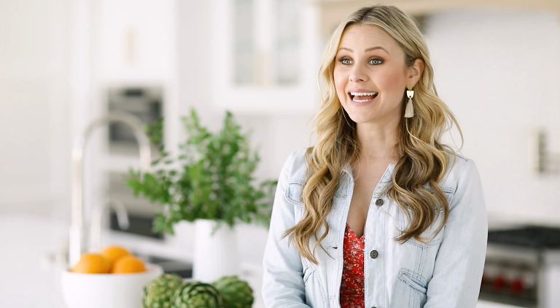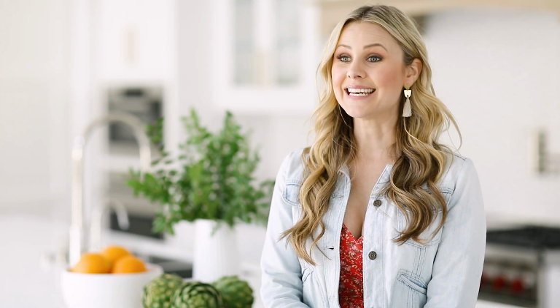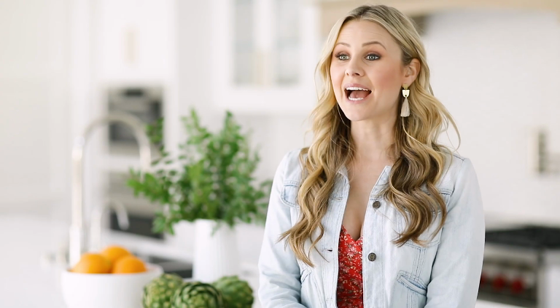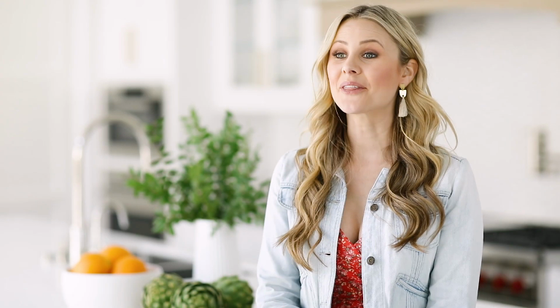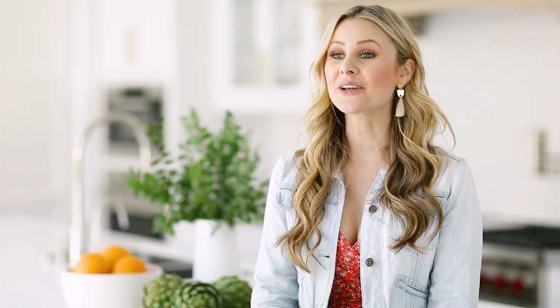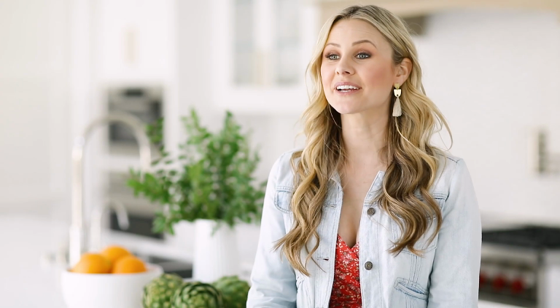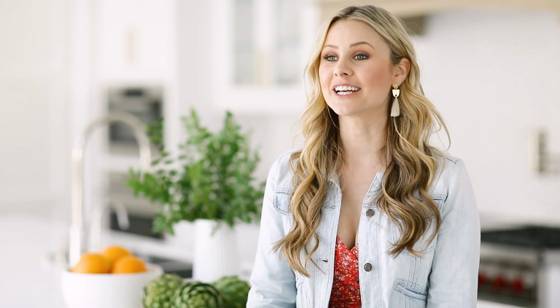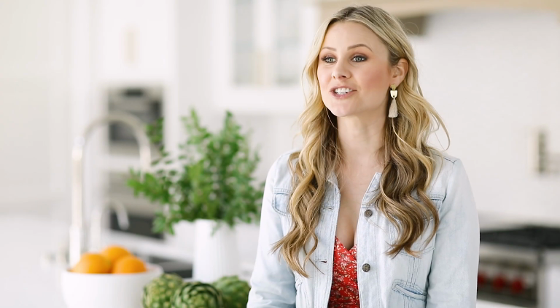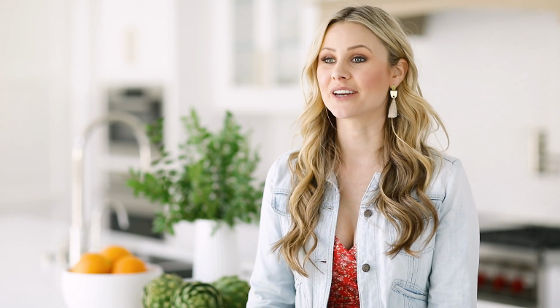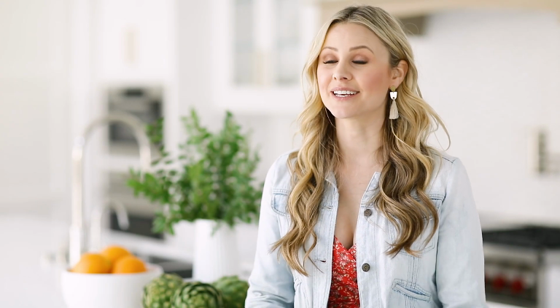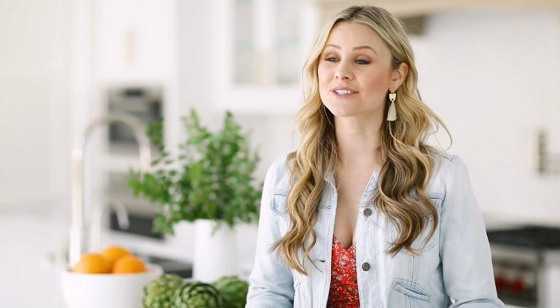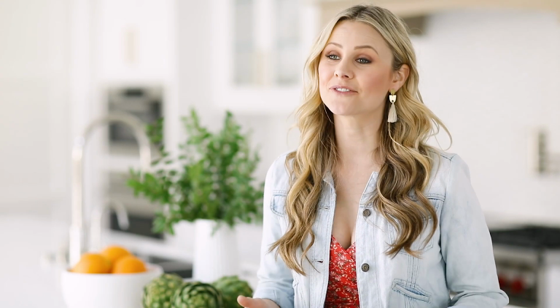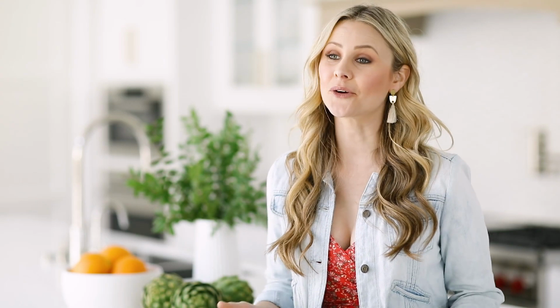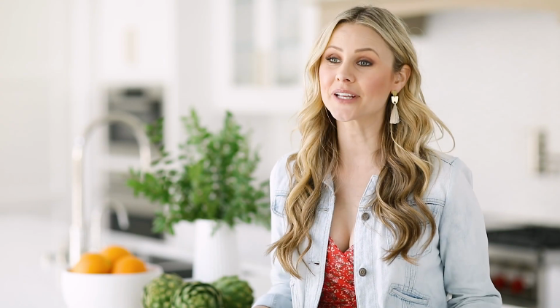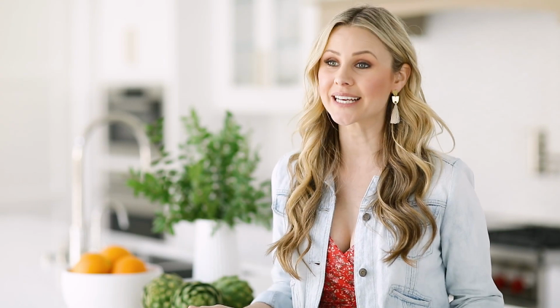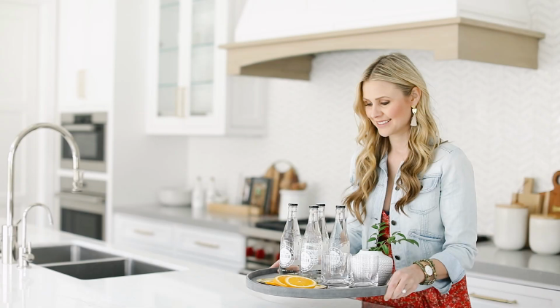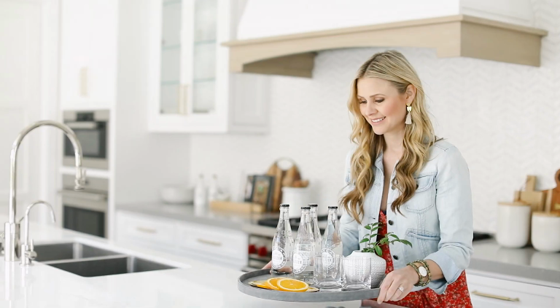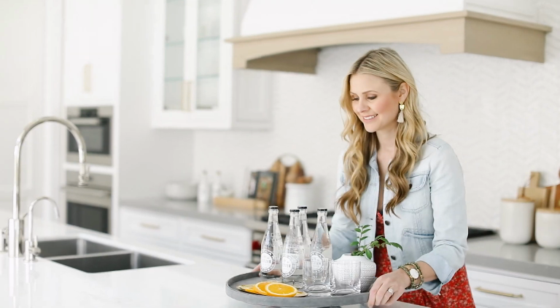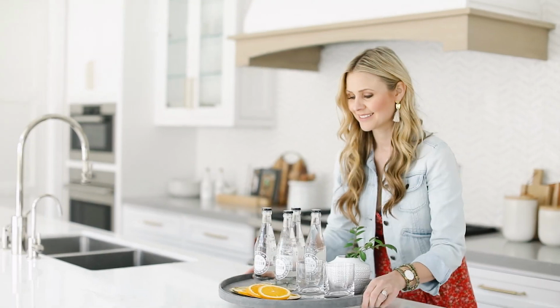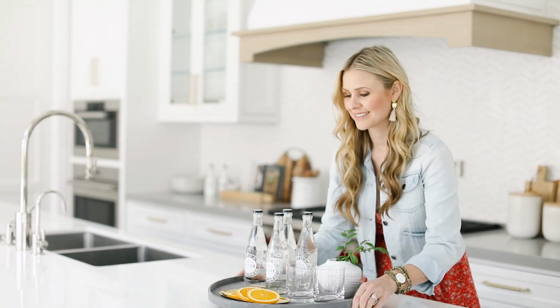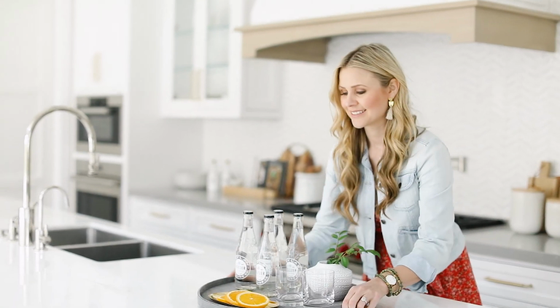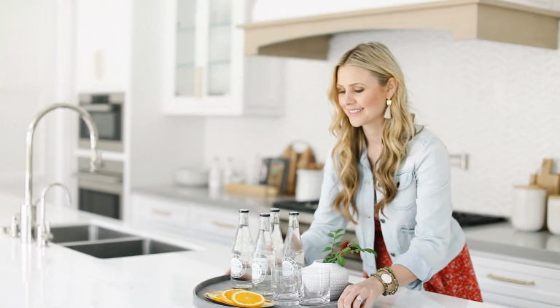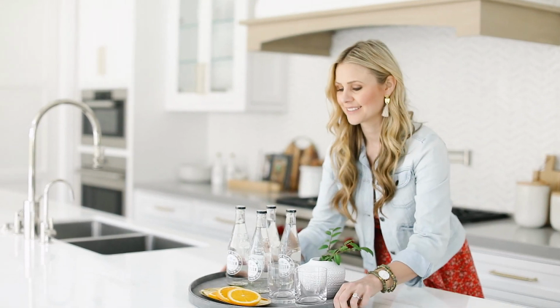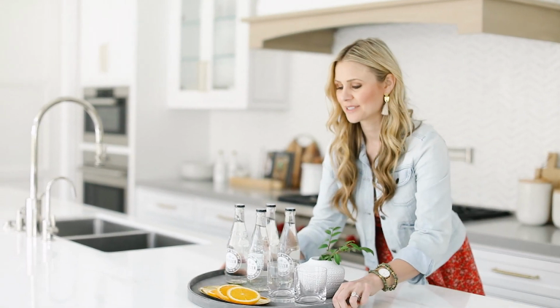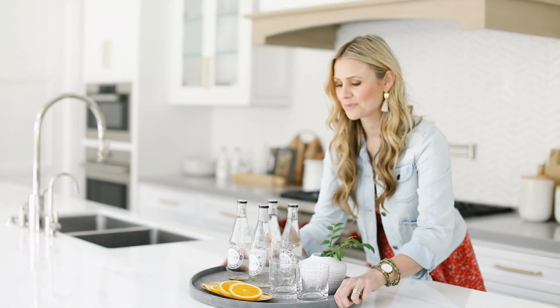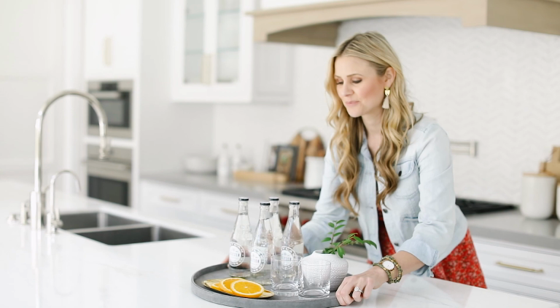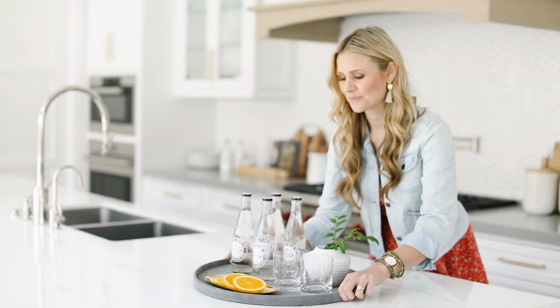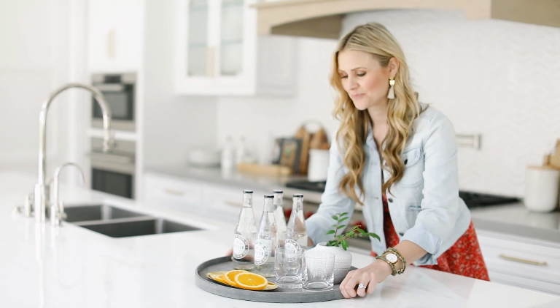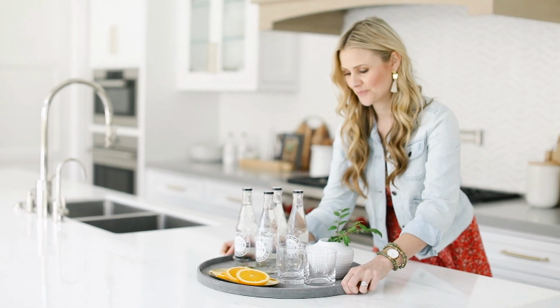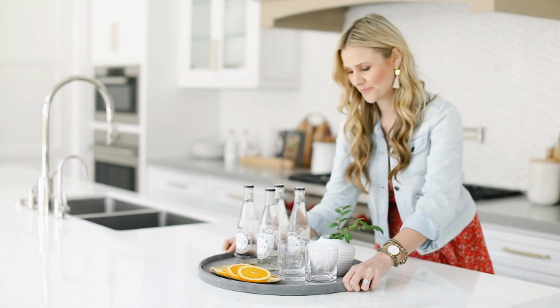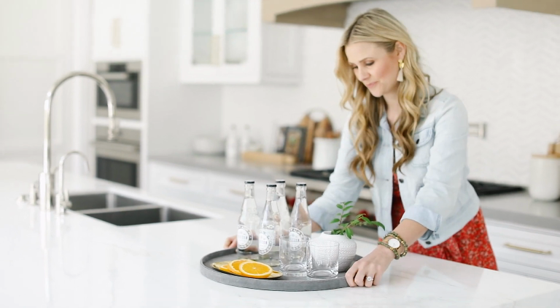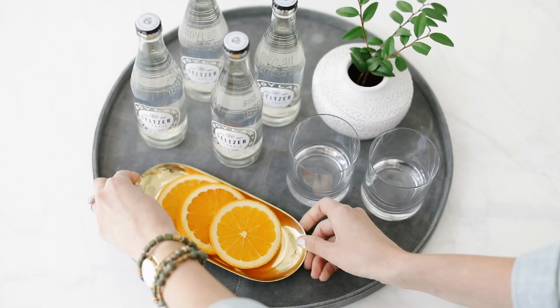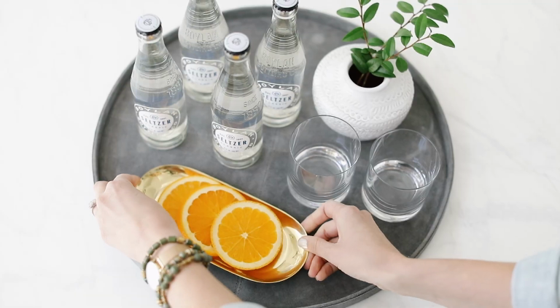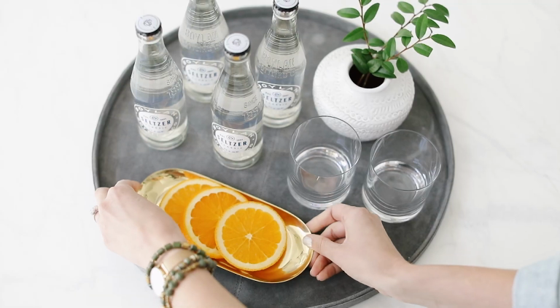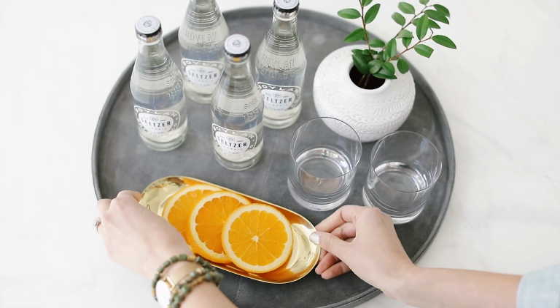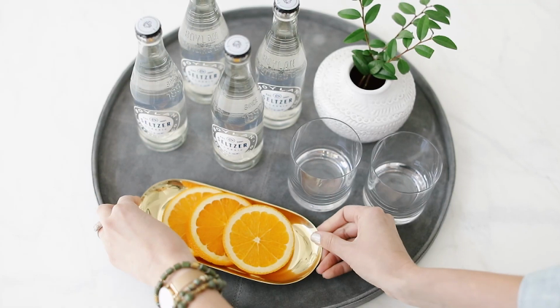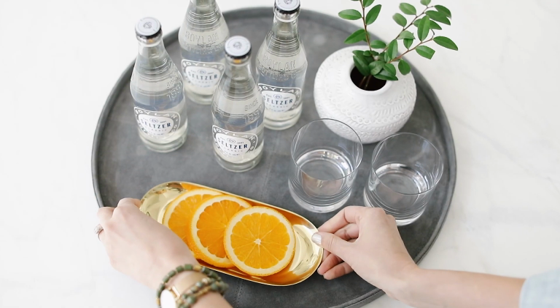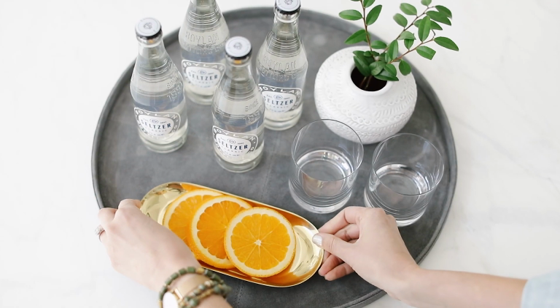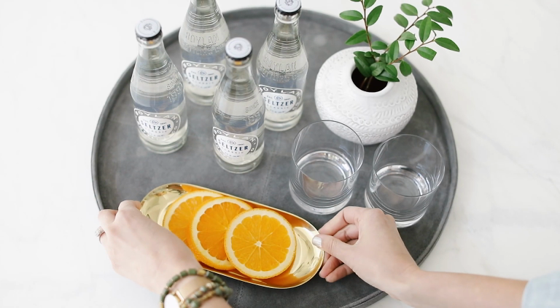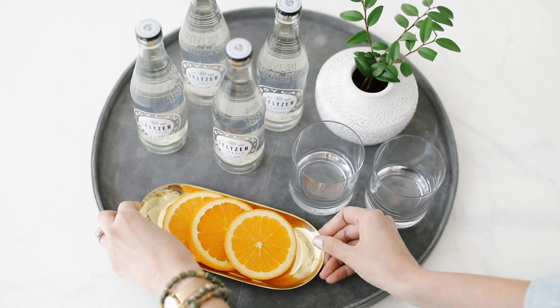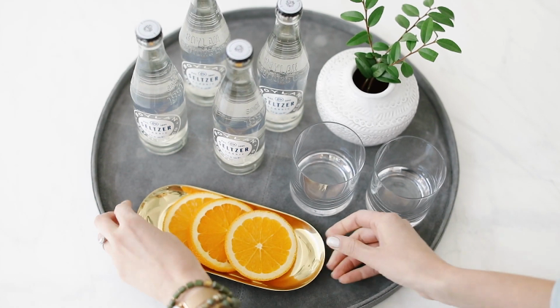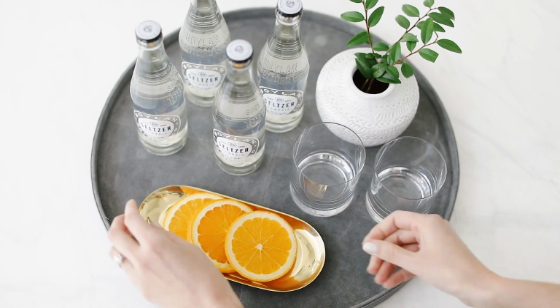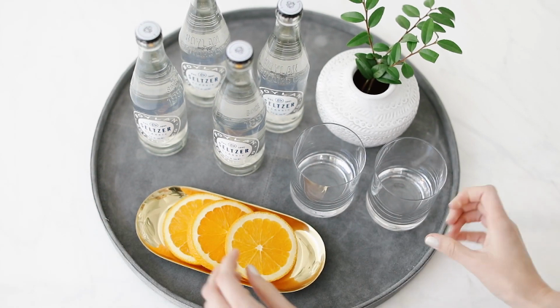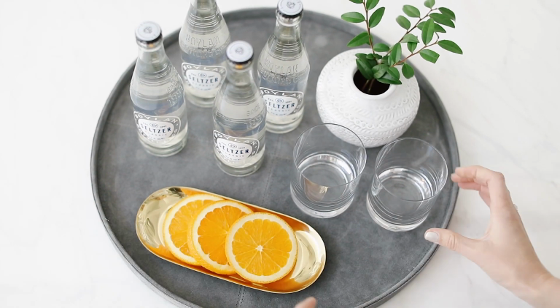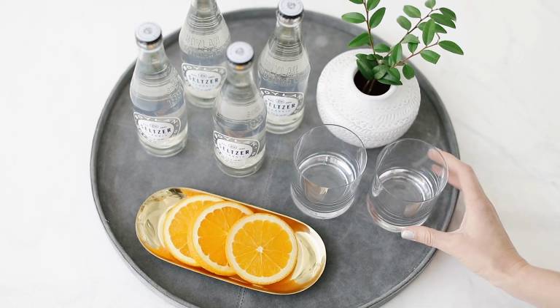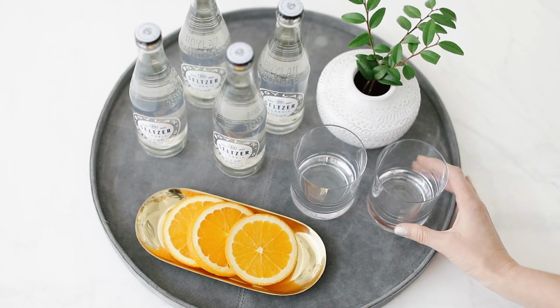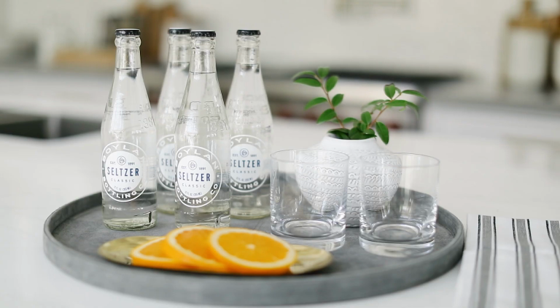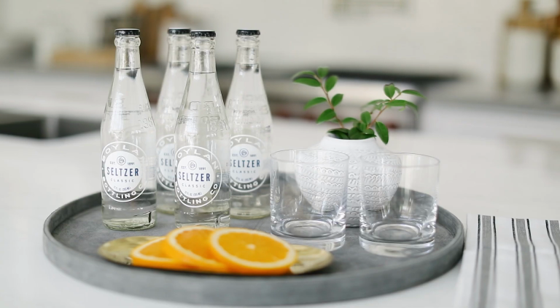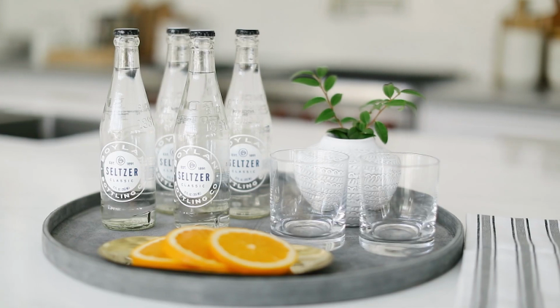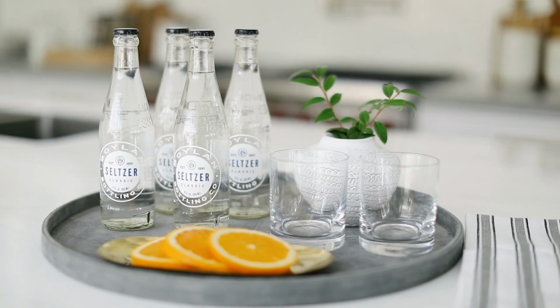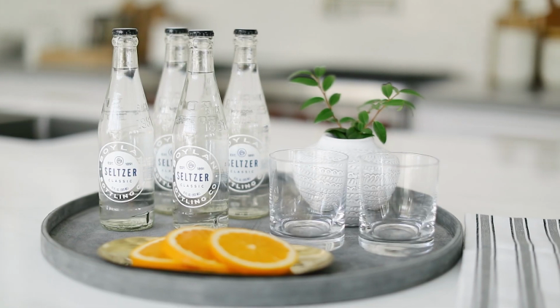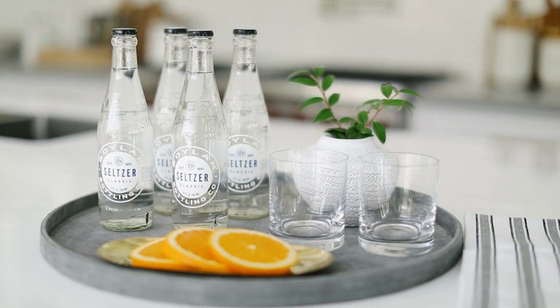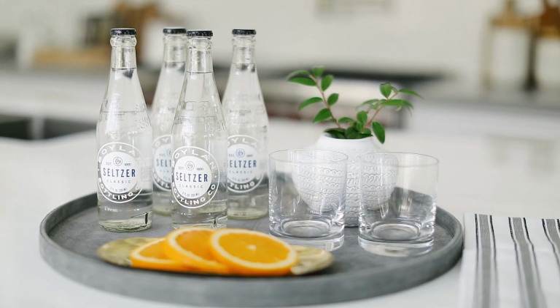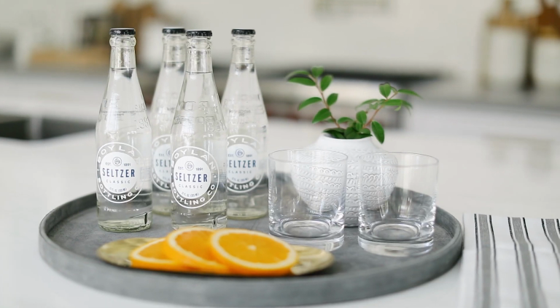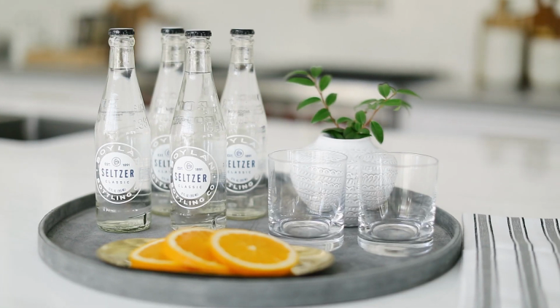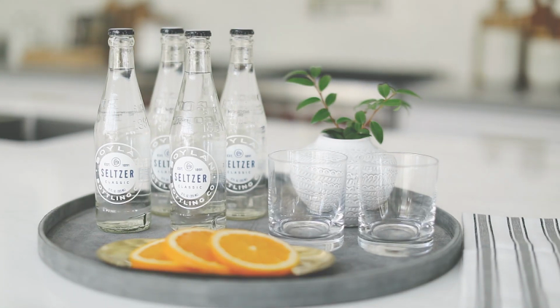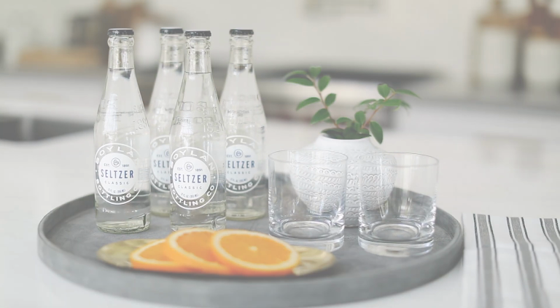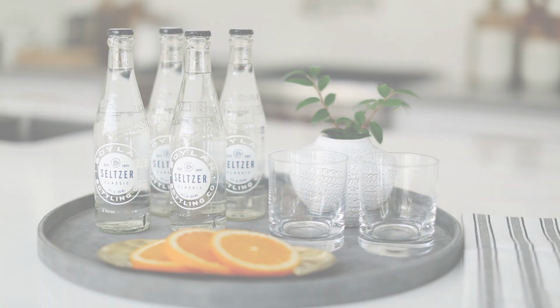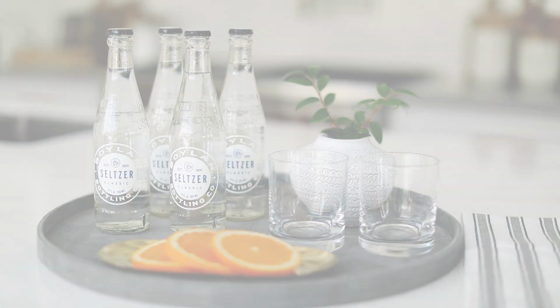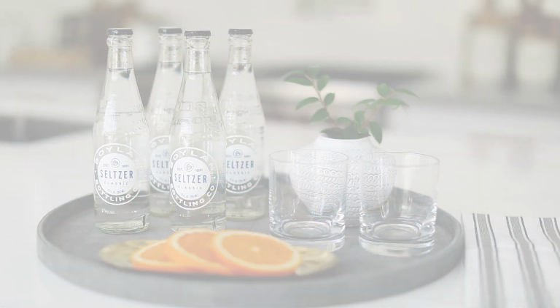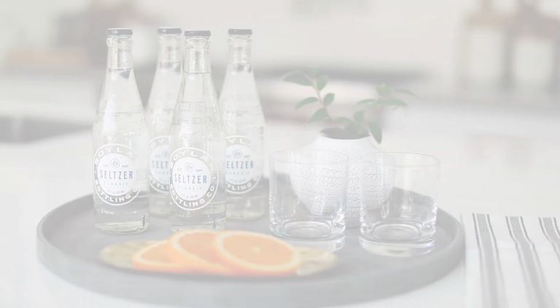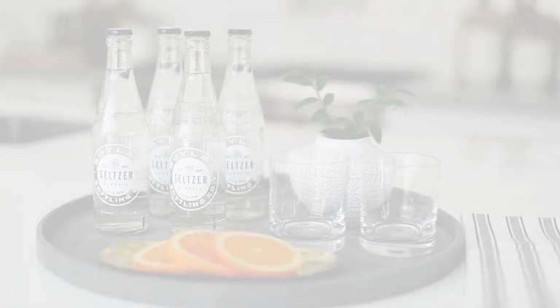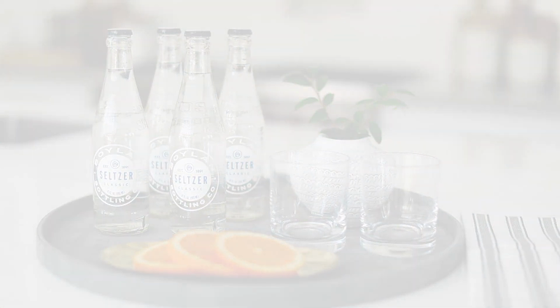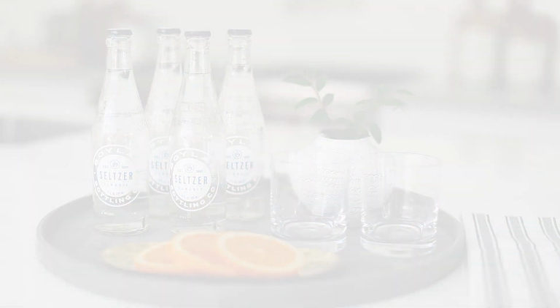Now that your kitchen is fully accessorized, bring out a tray with some beverages and some fresh garnish and welcome over your guests.